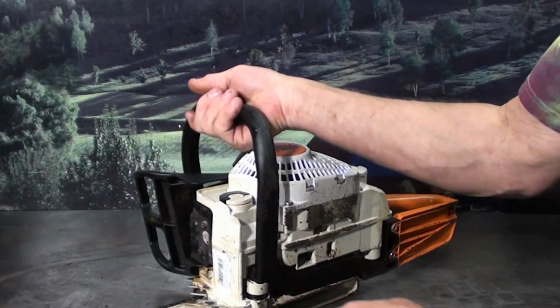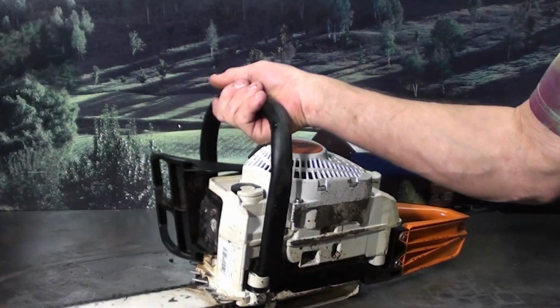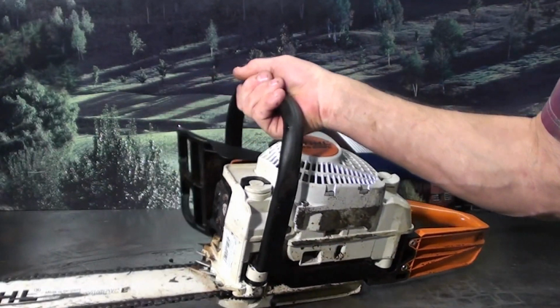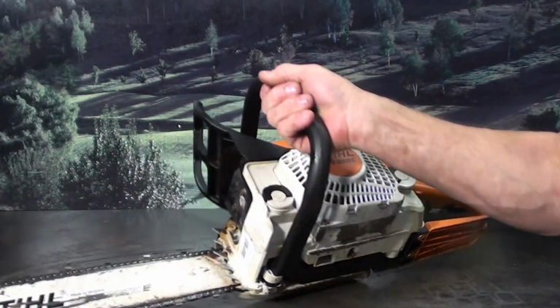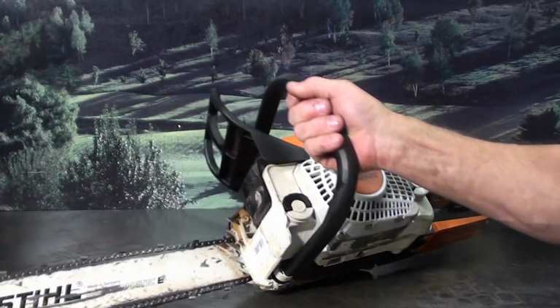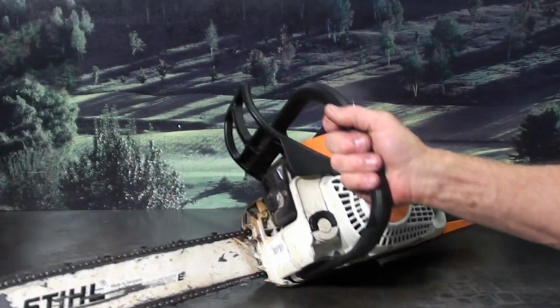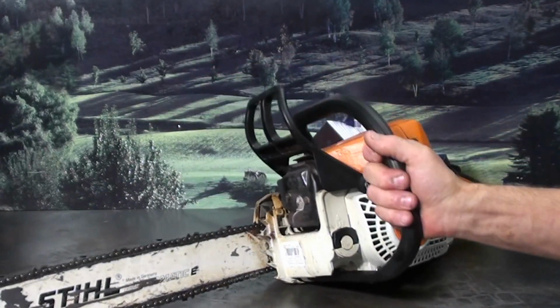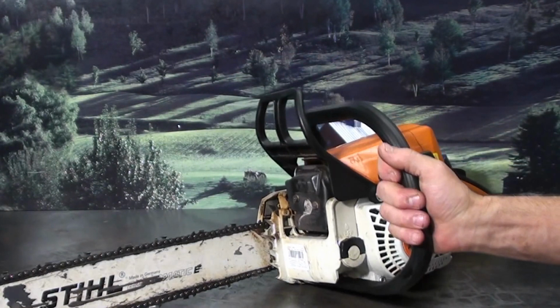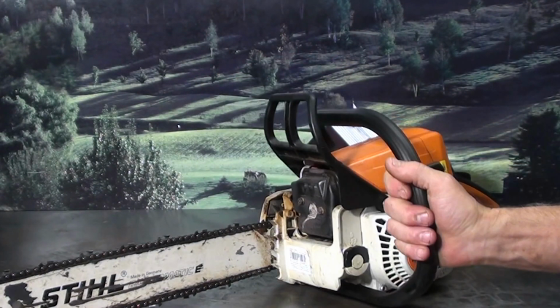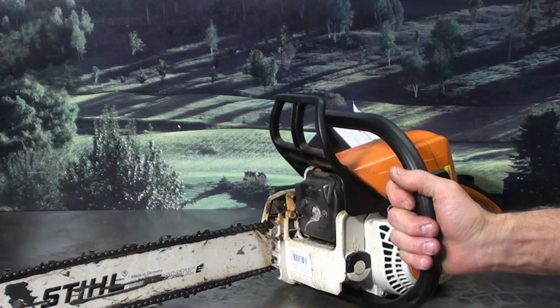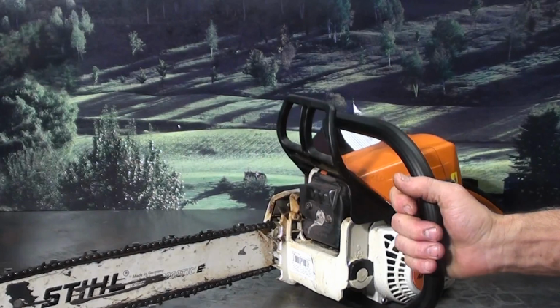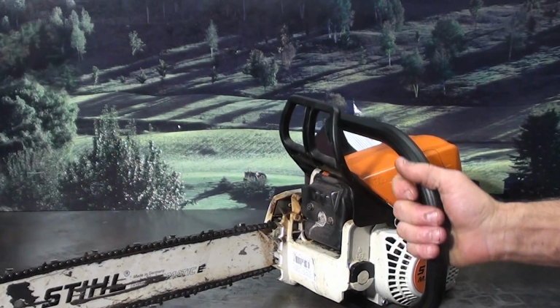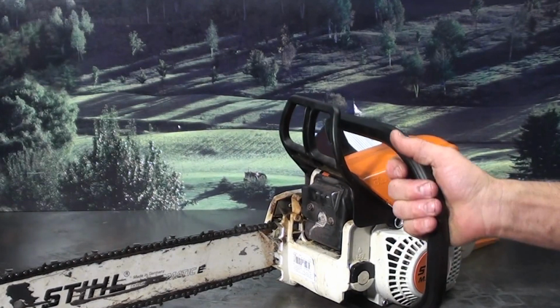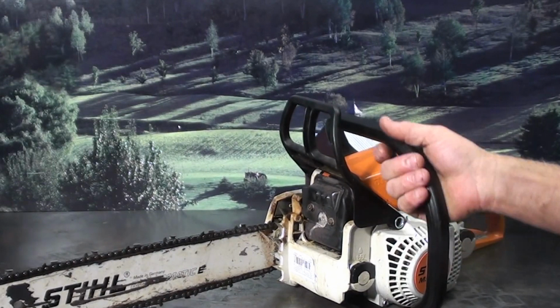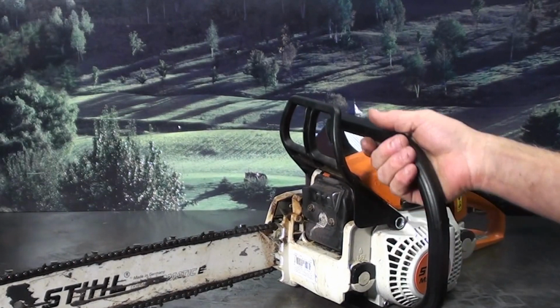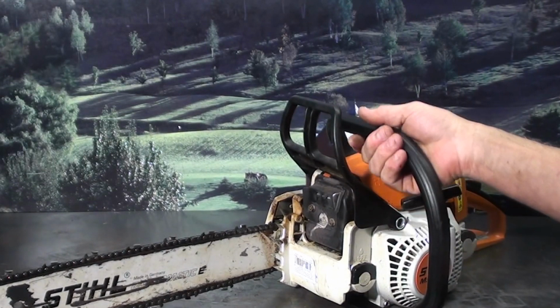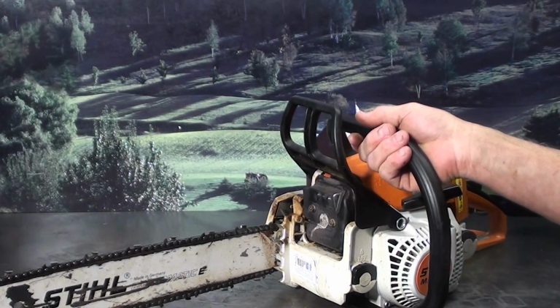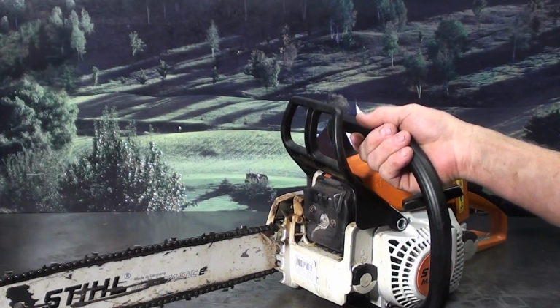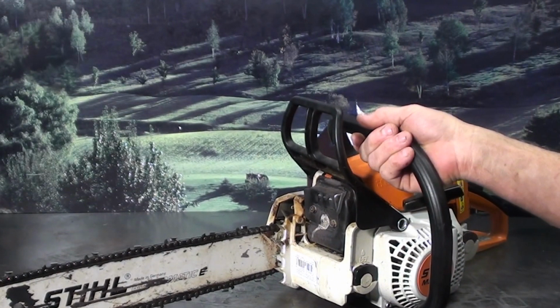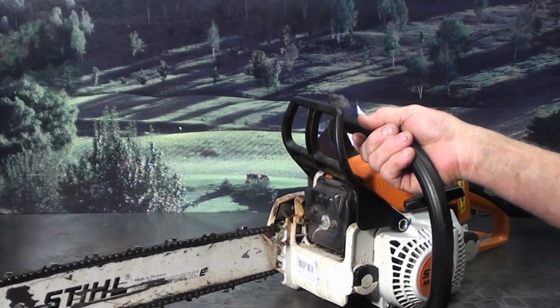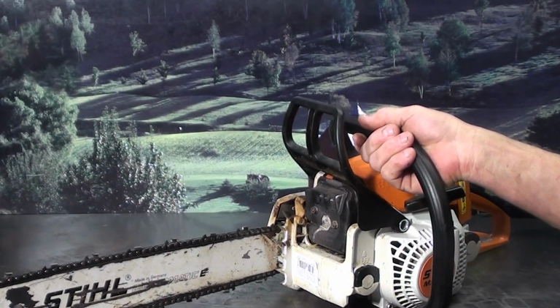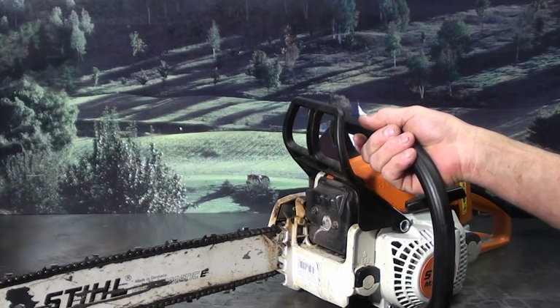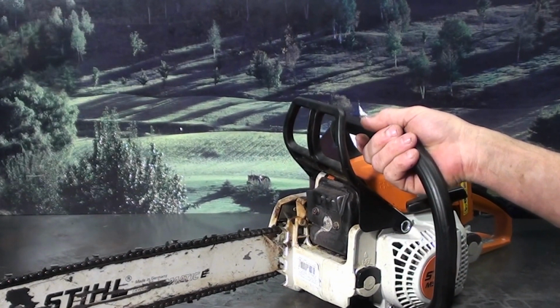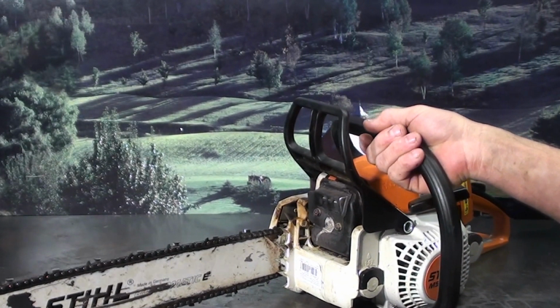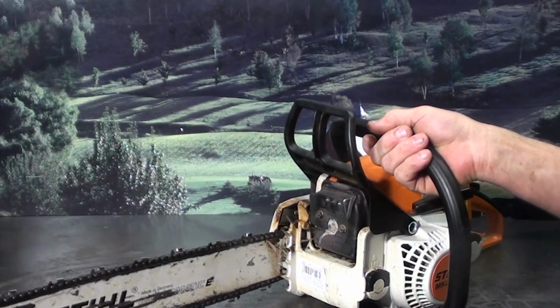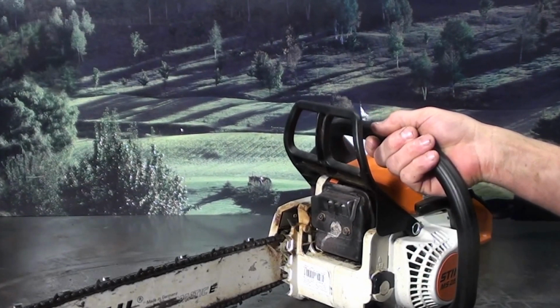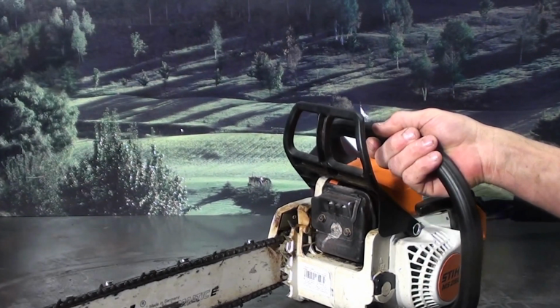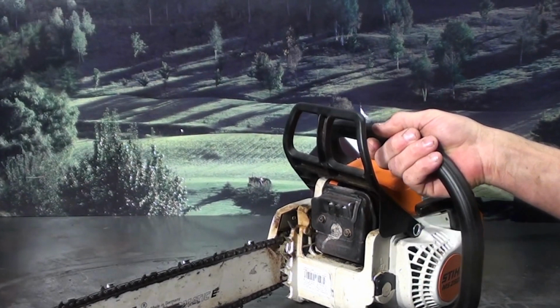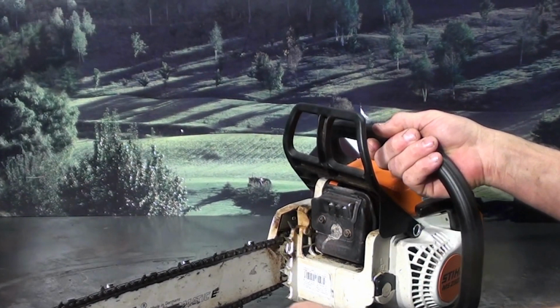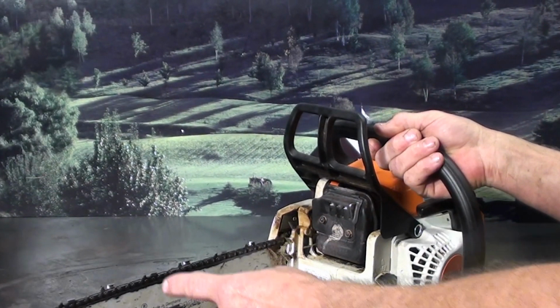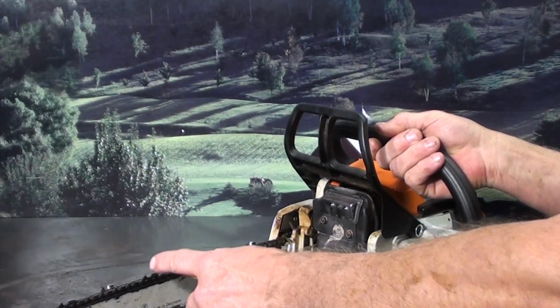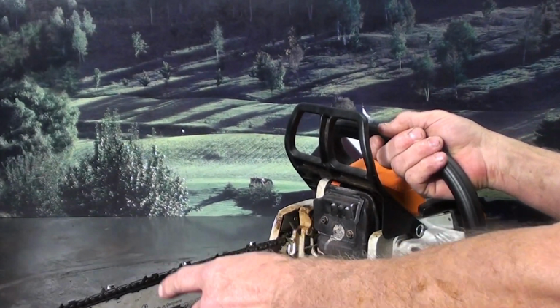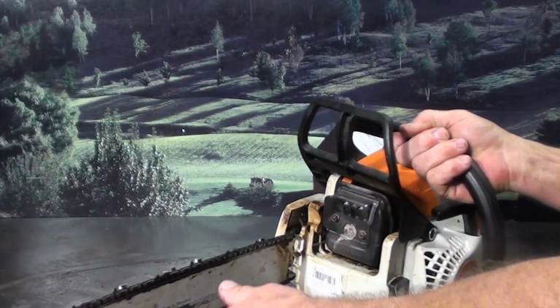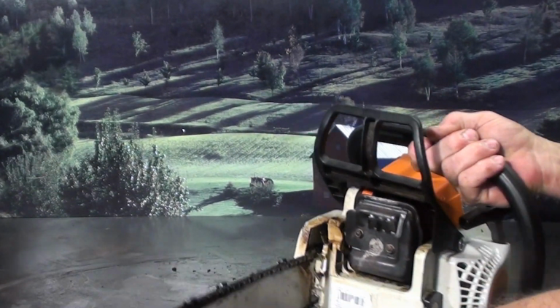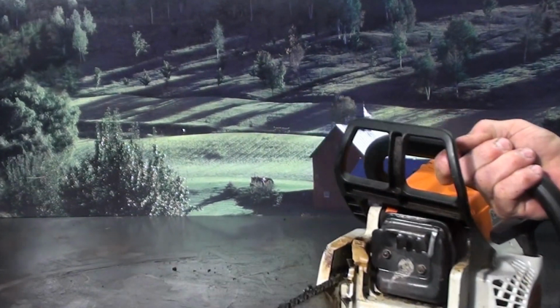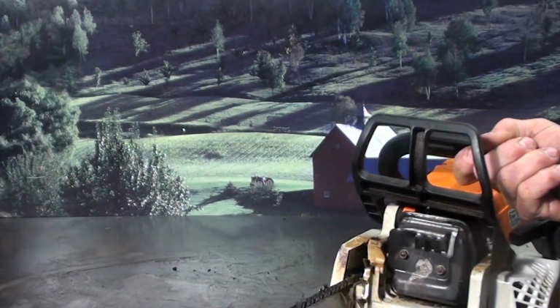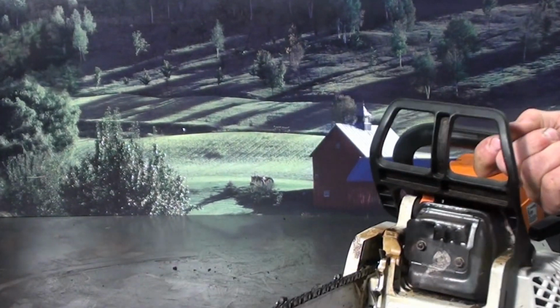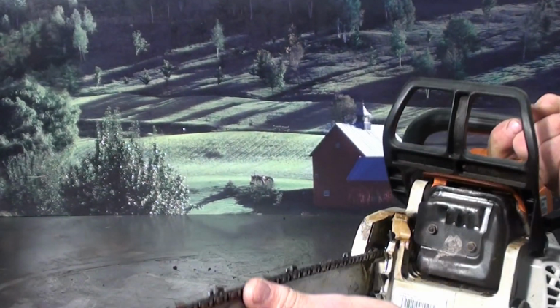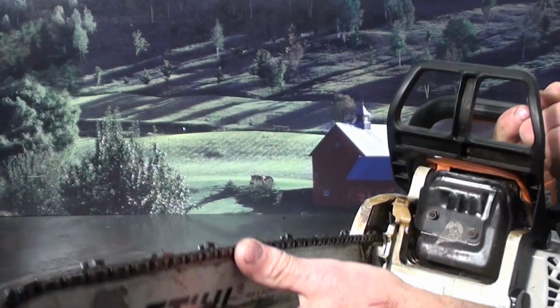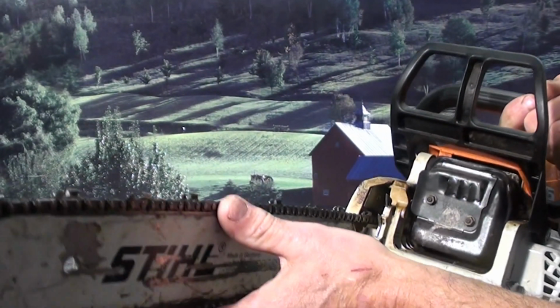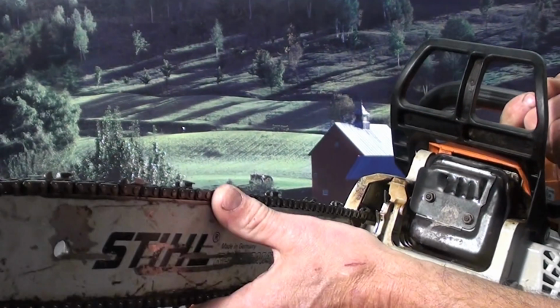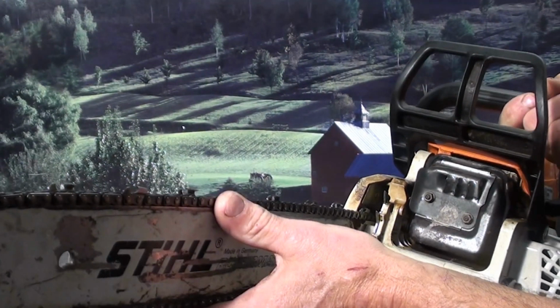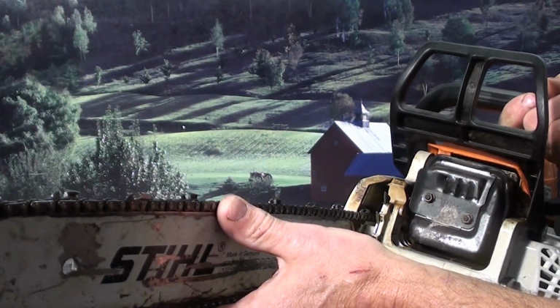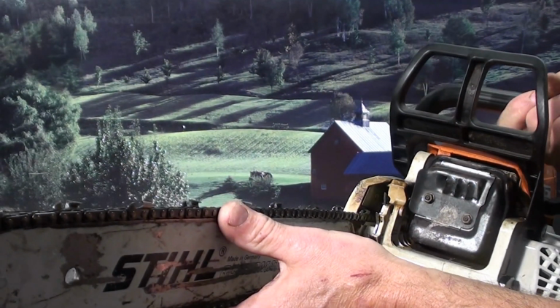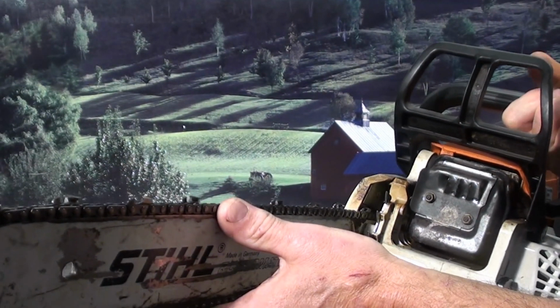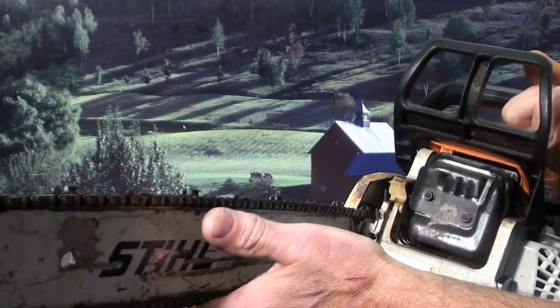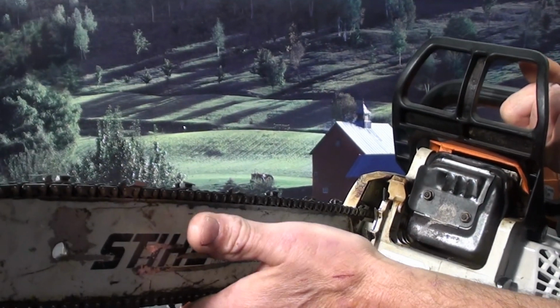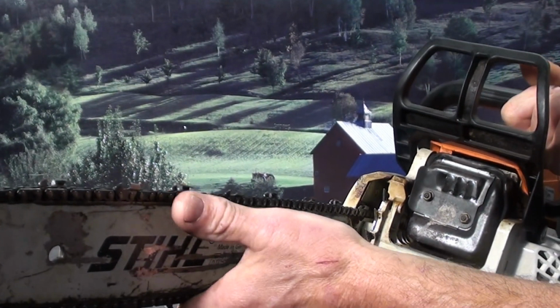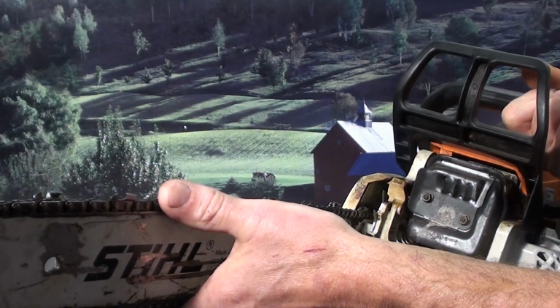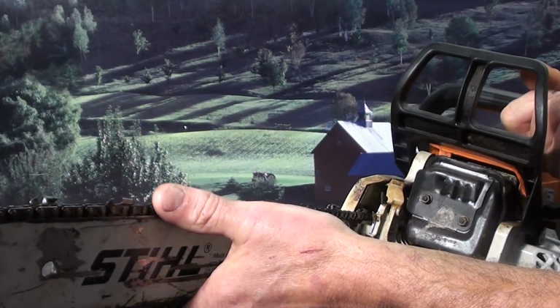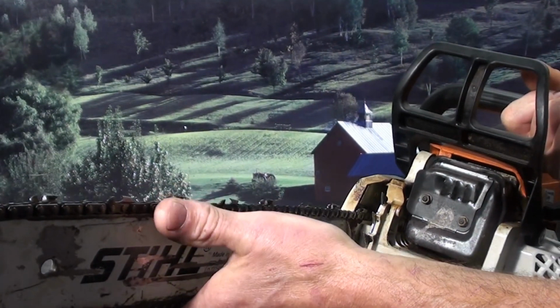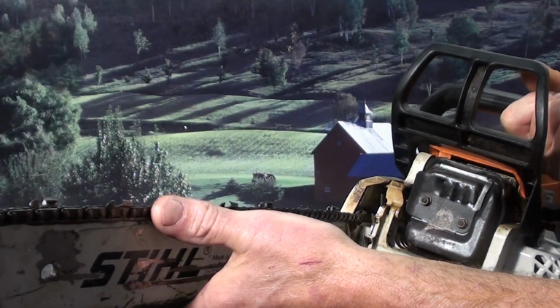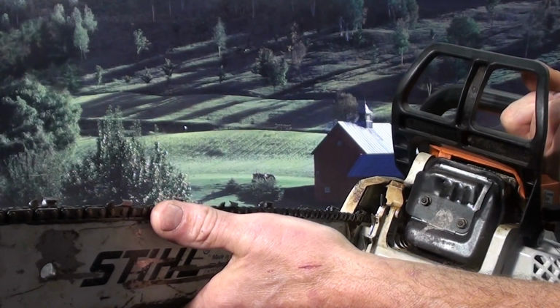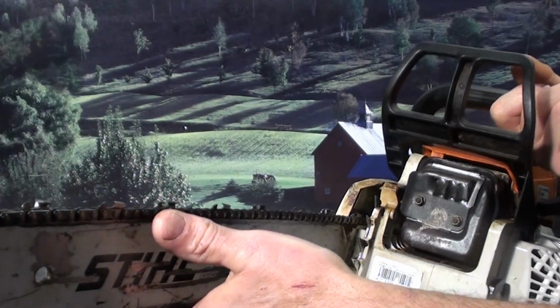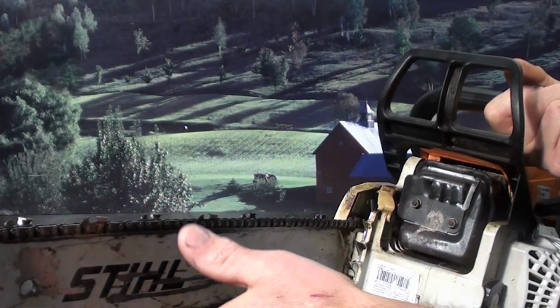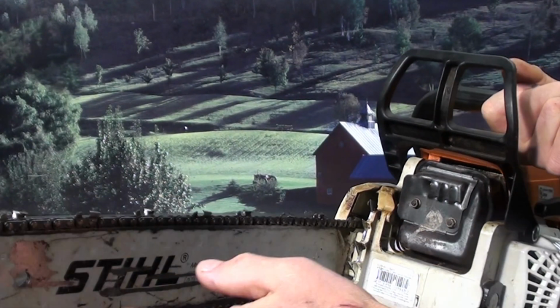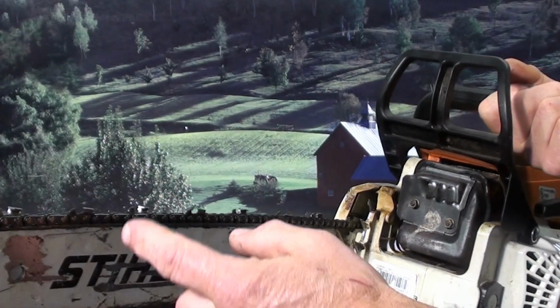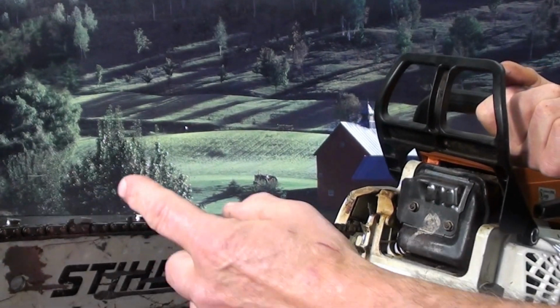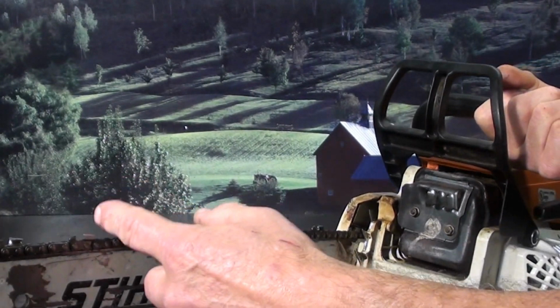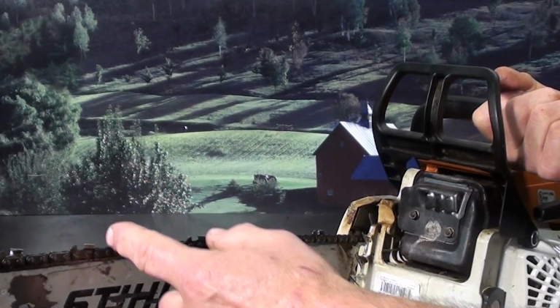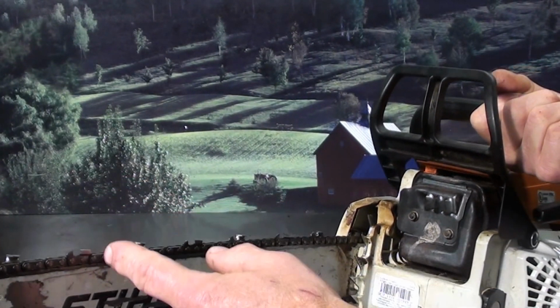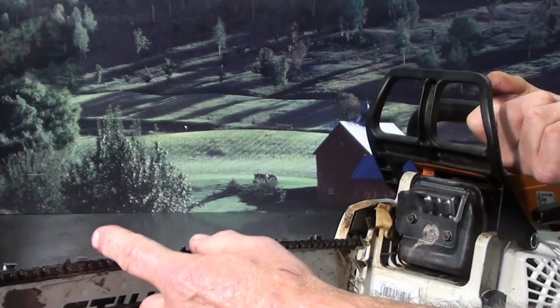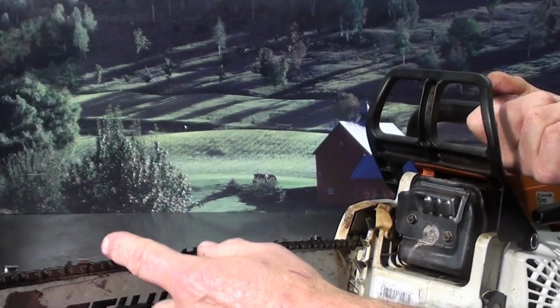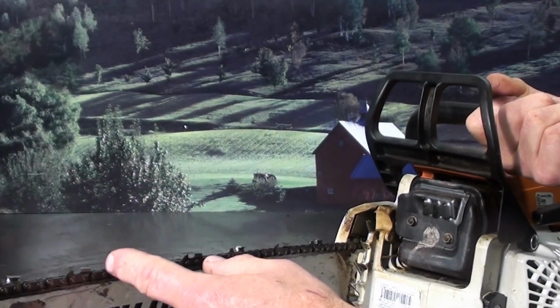Features a 16-inch bar and chain, .325 pitch, skip sequence — you can see the skip chain and the spacing between the teeth.